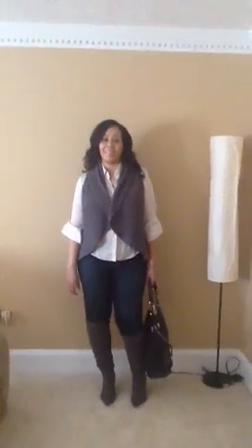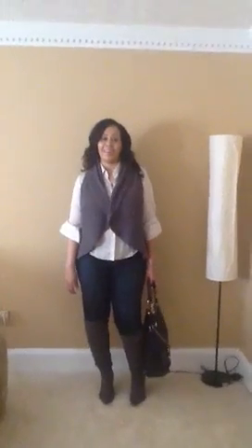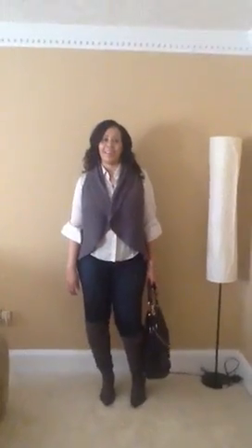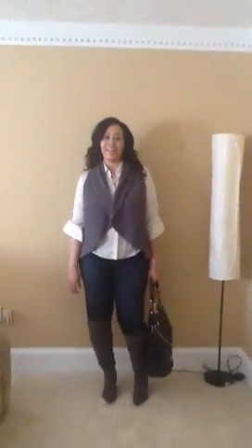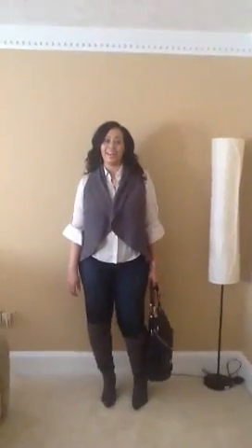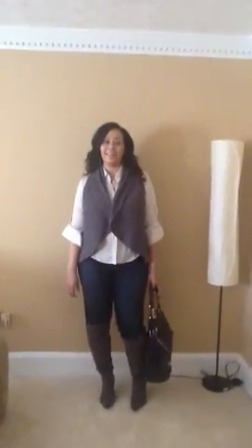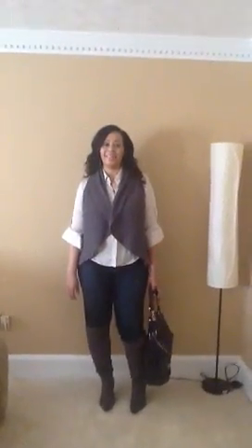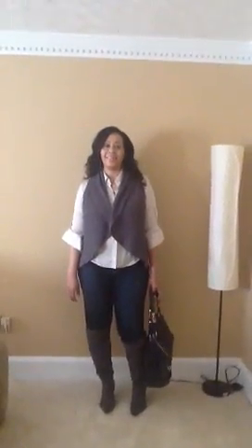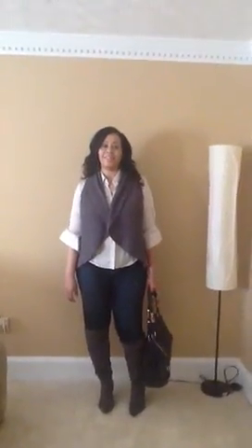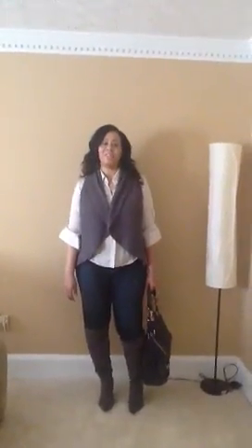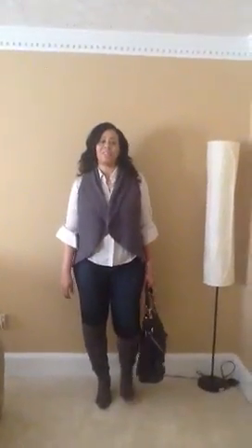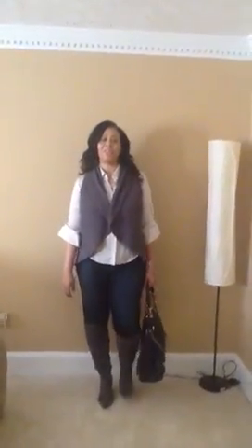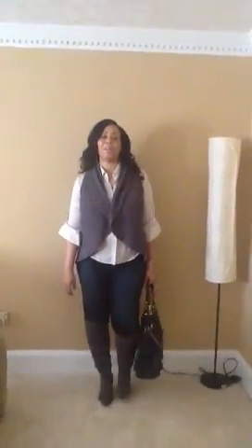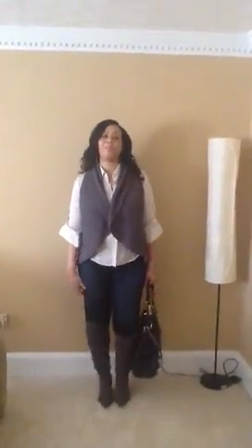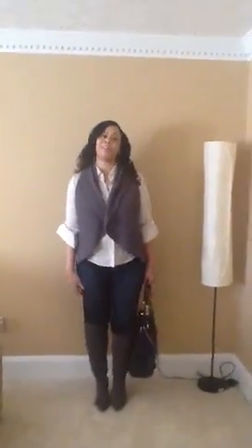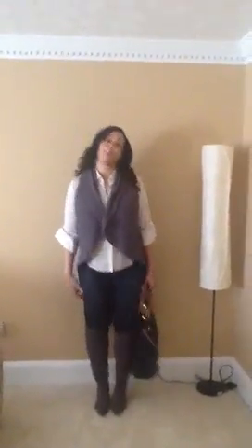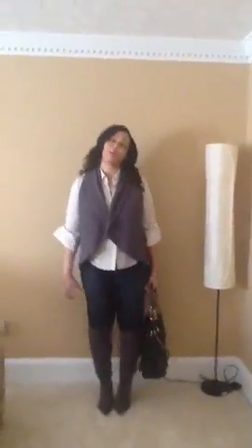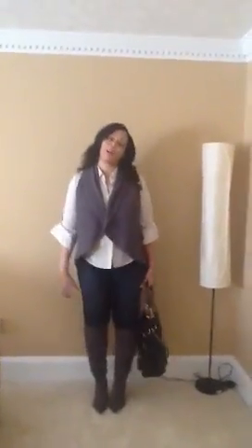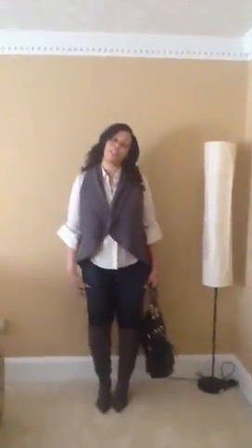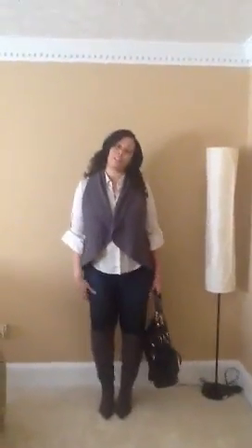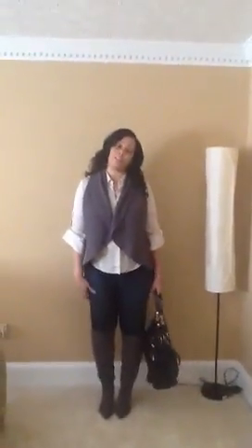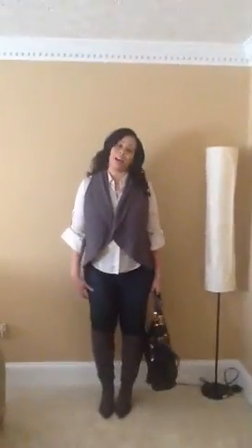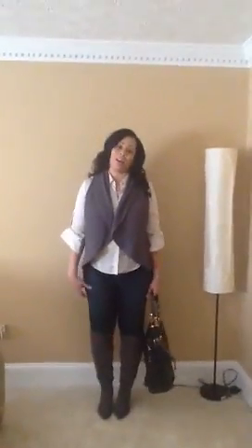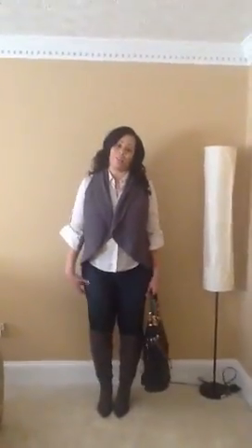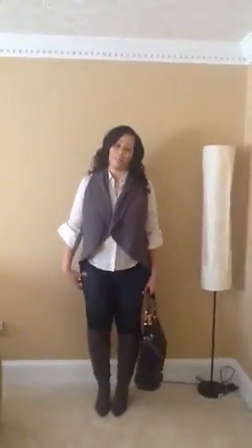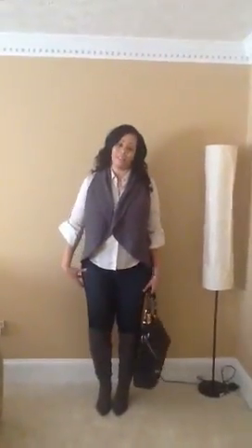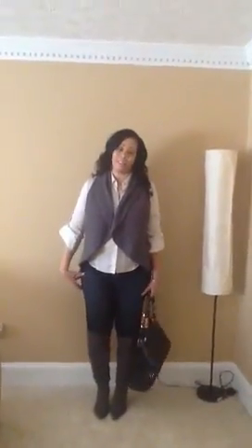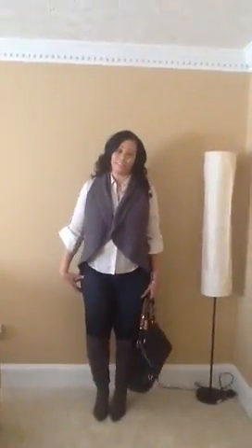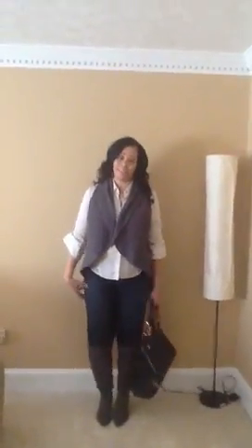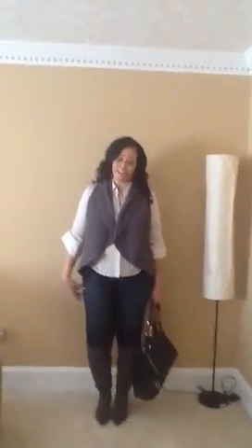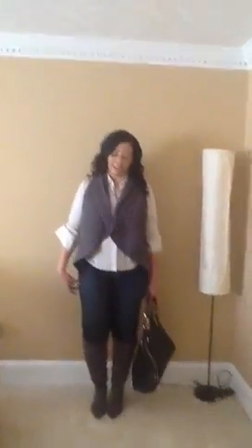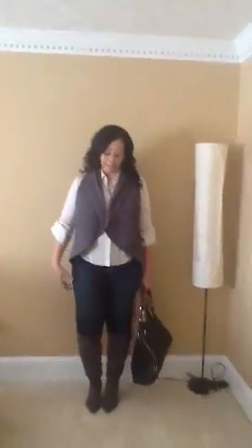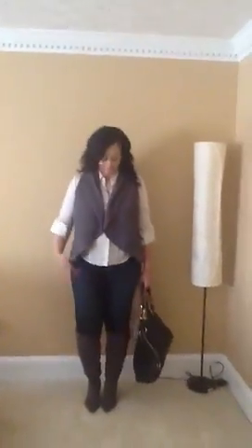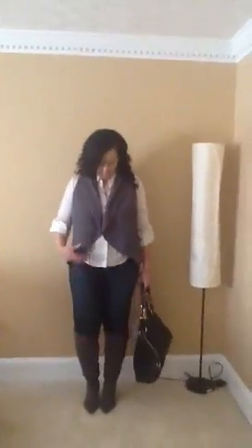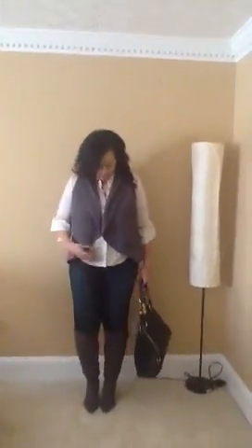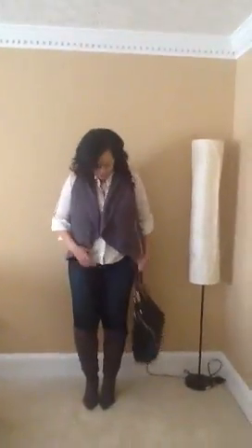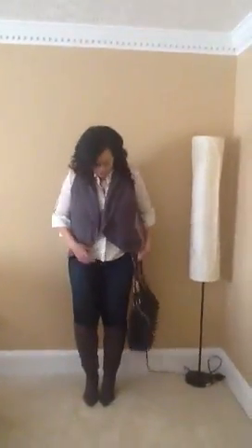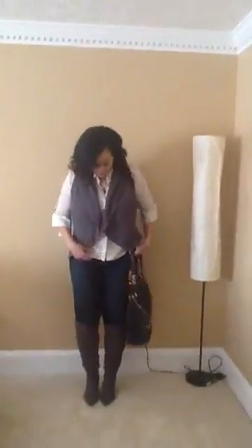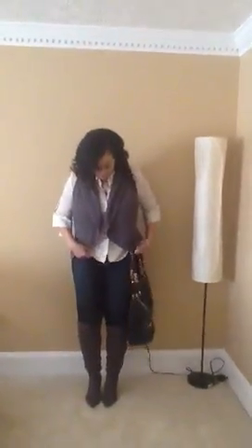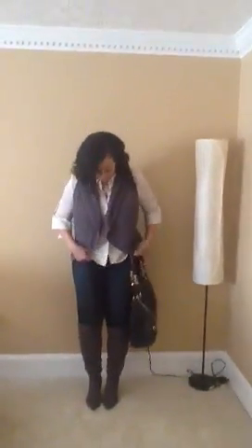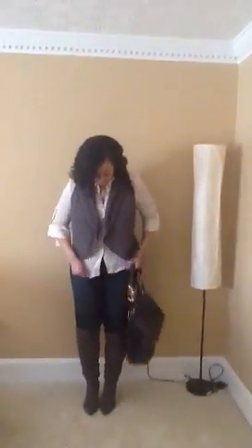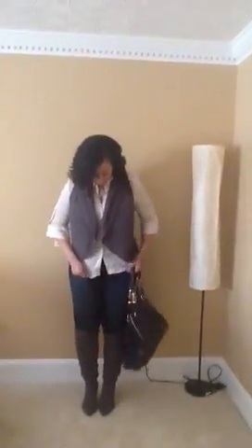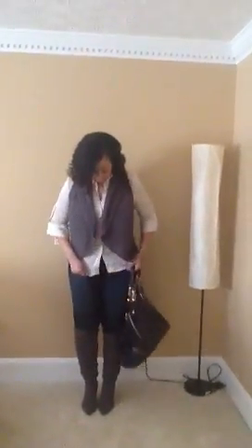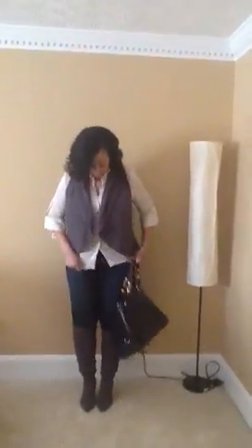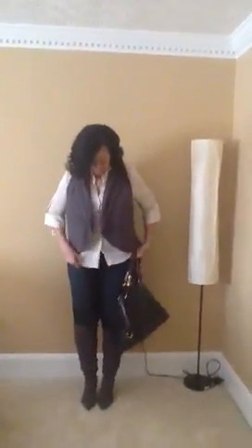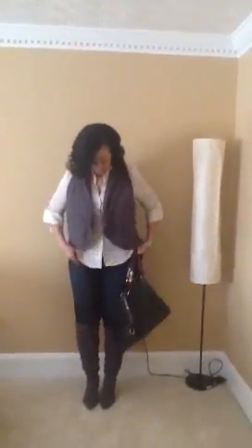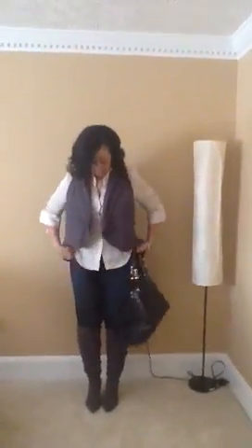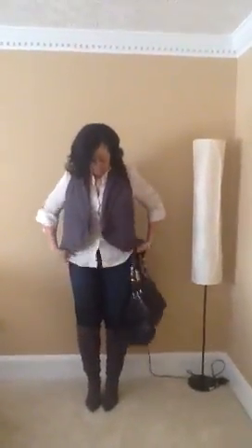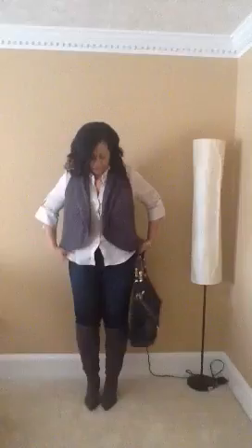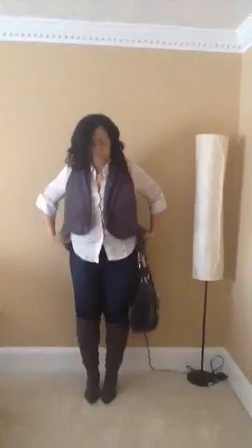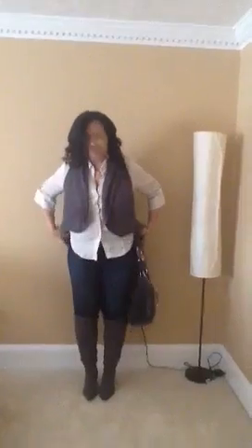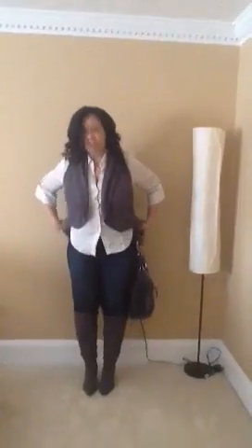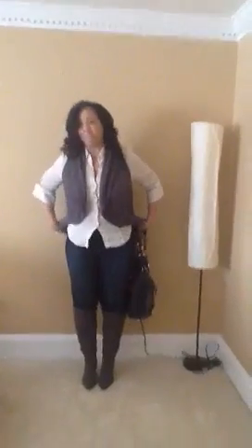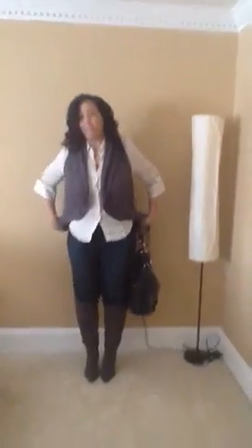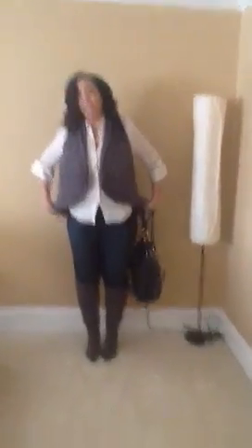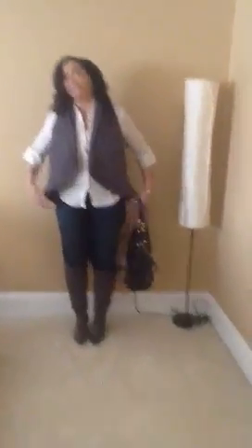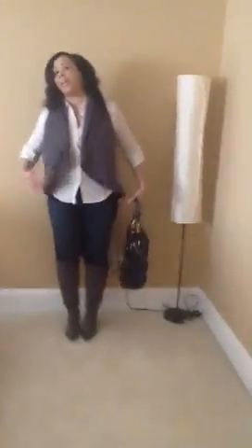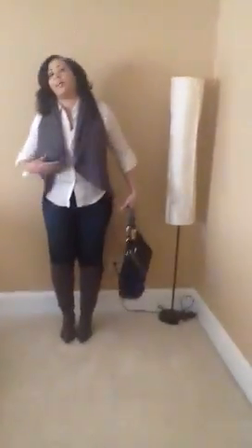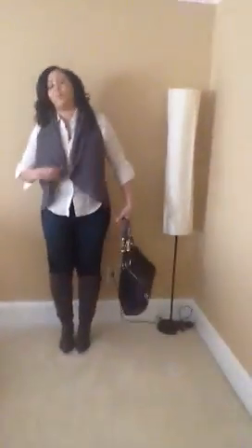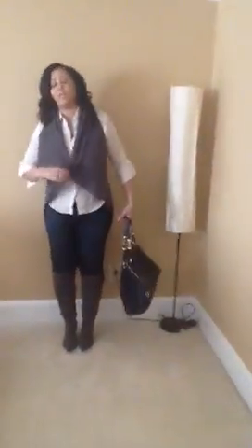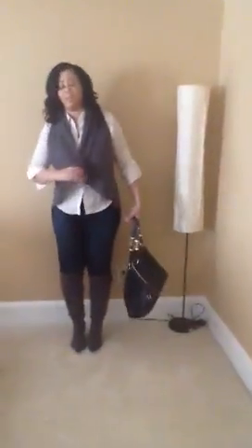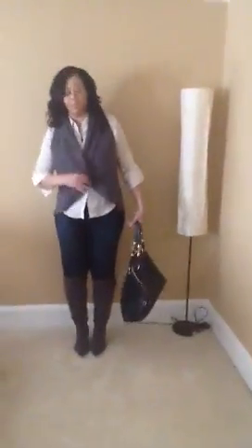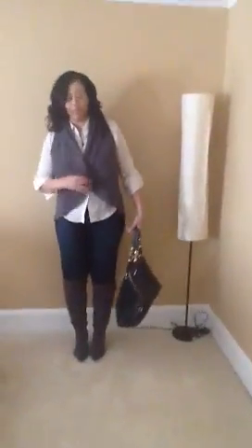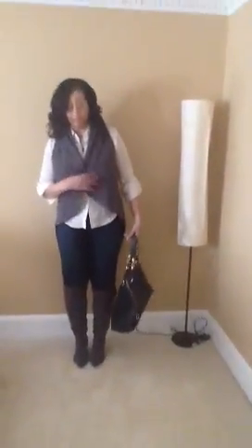Hey guys, this is Cheryl. I wanted to come on and do an outfit of the day. Just a Saturday outfit of the day, running around.